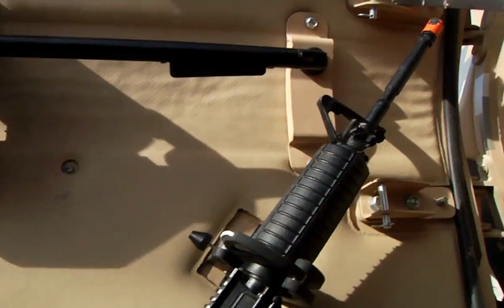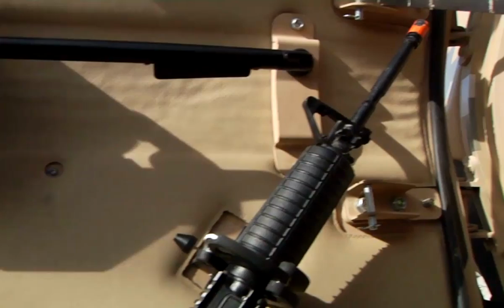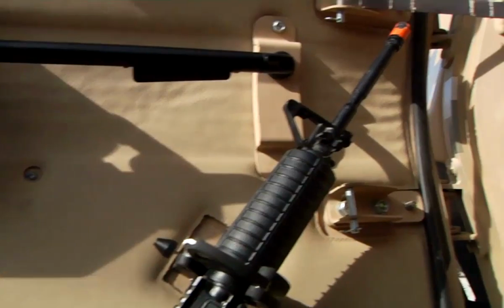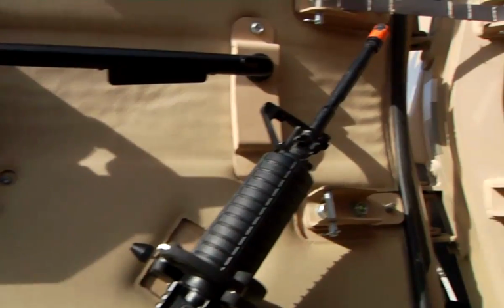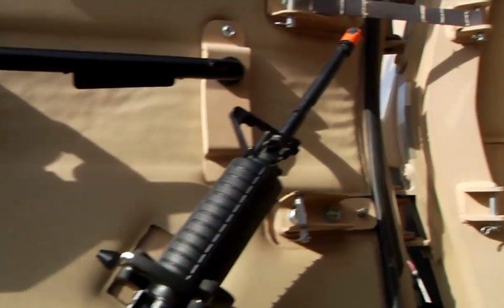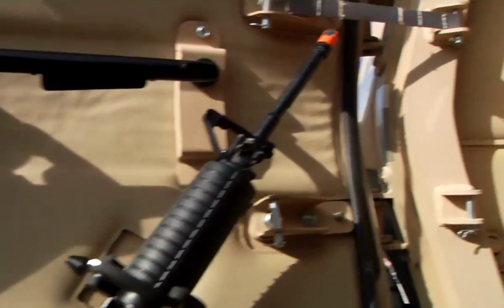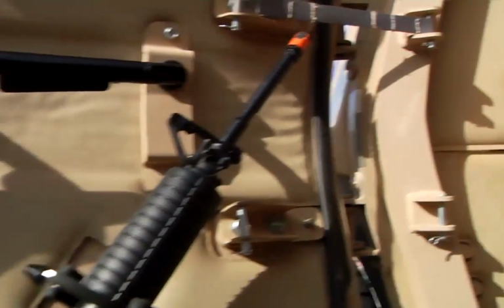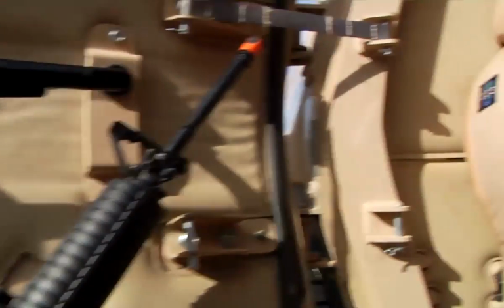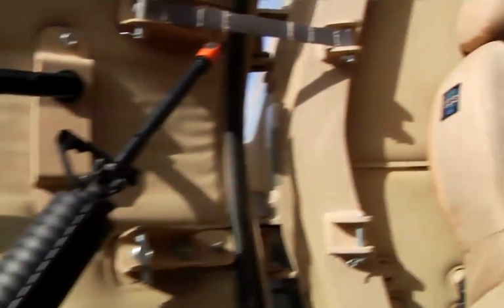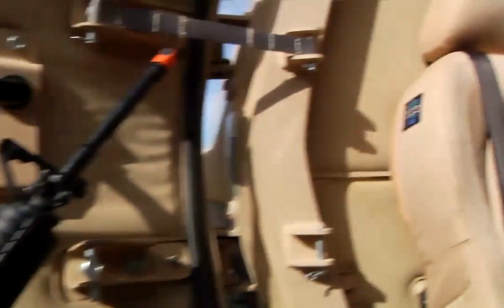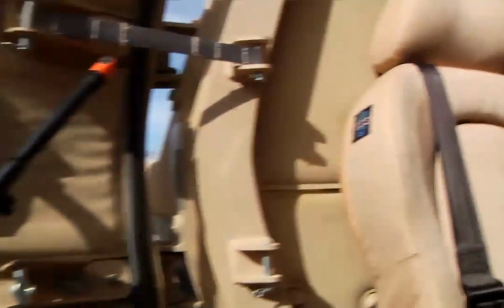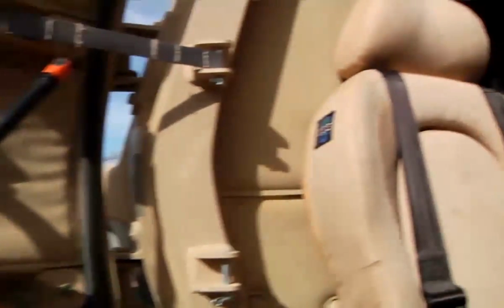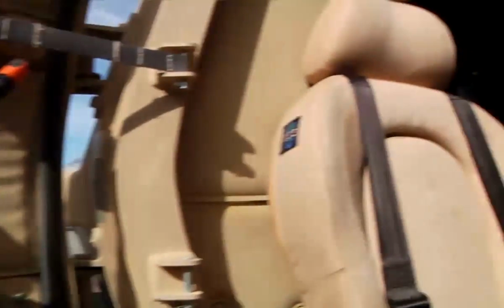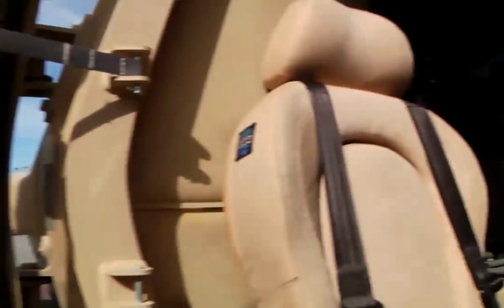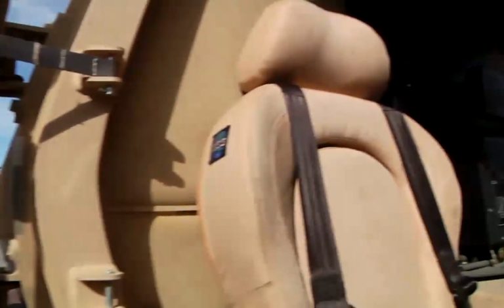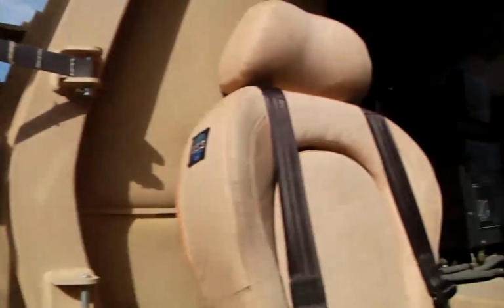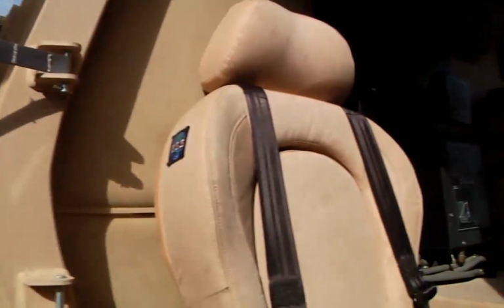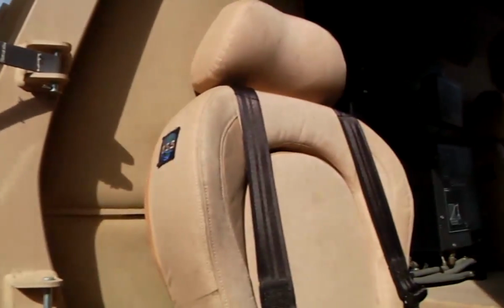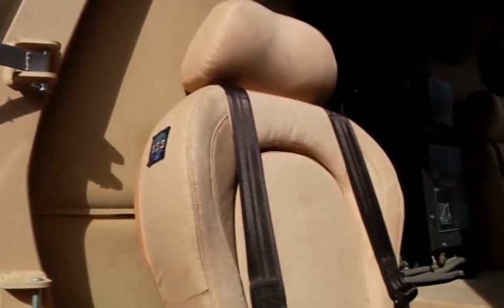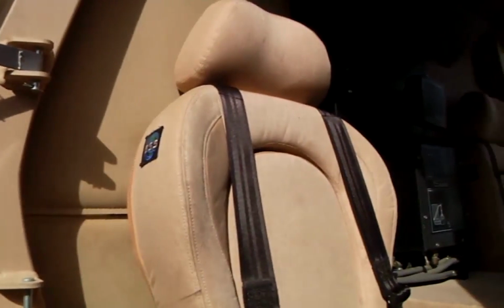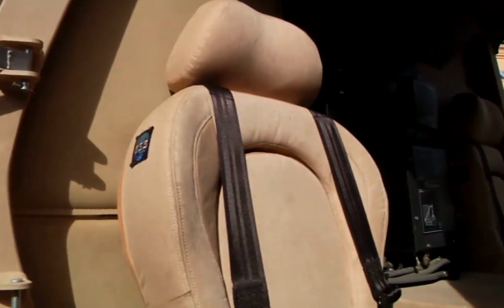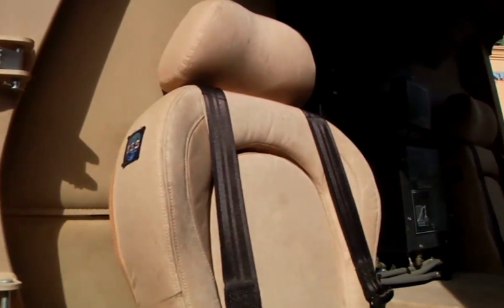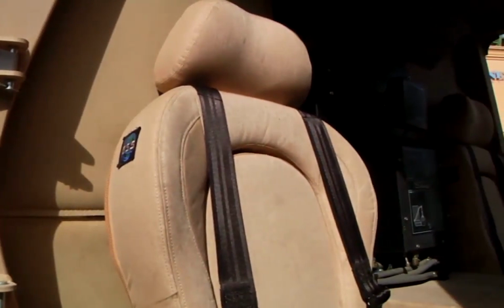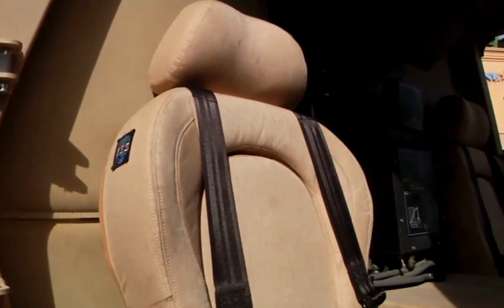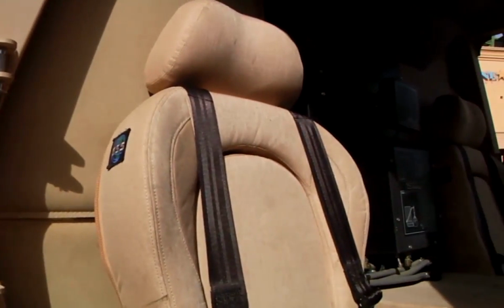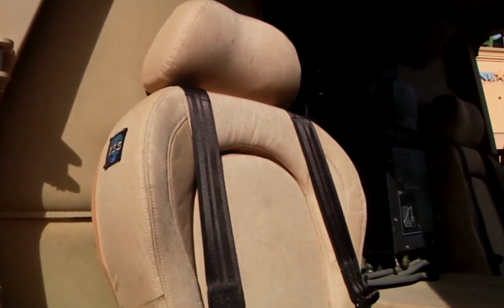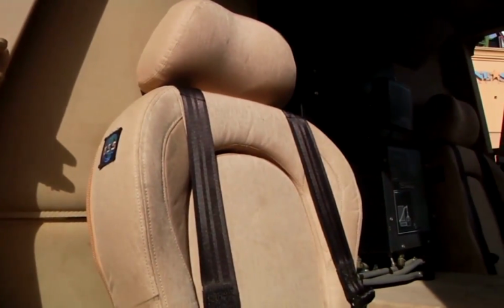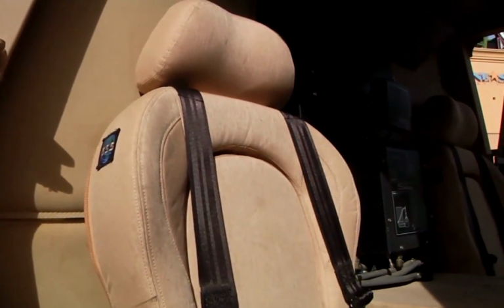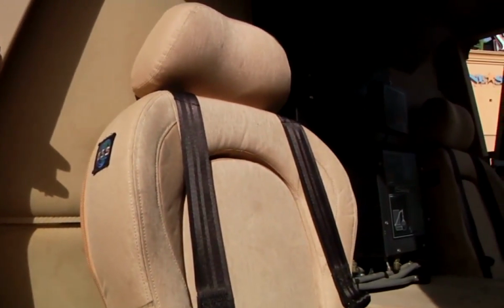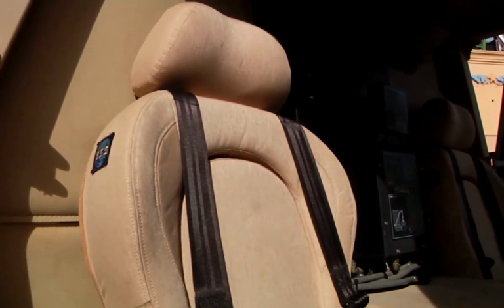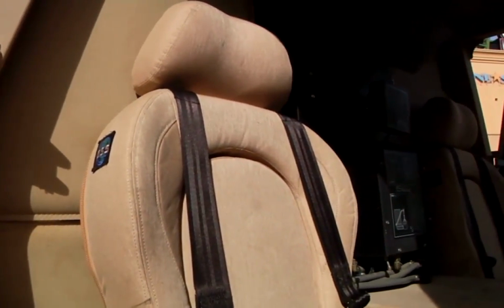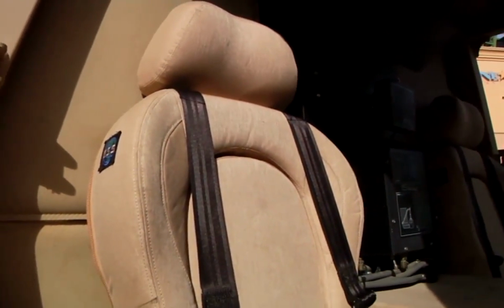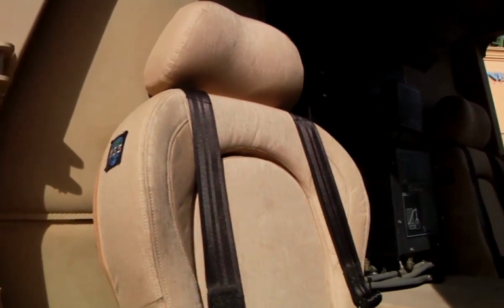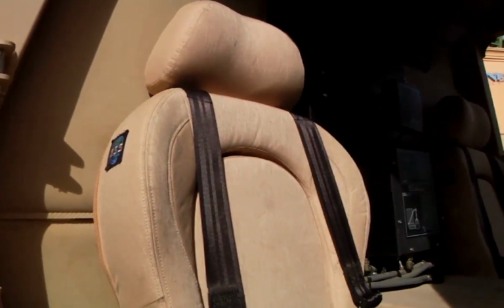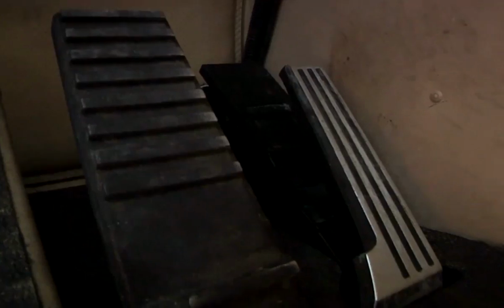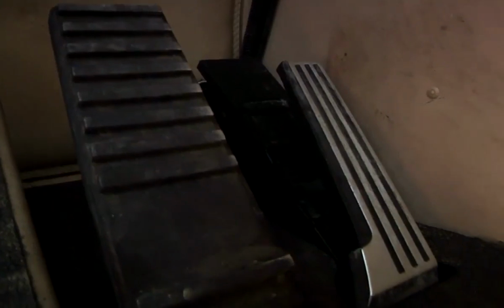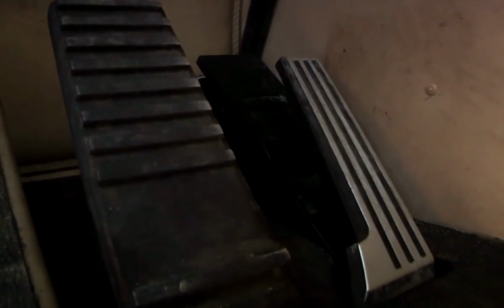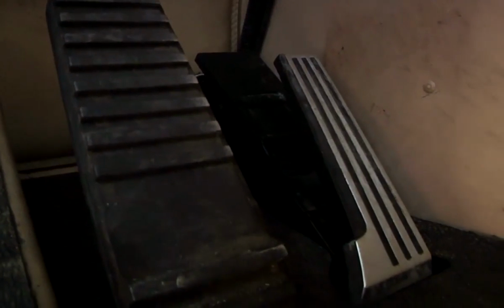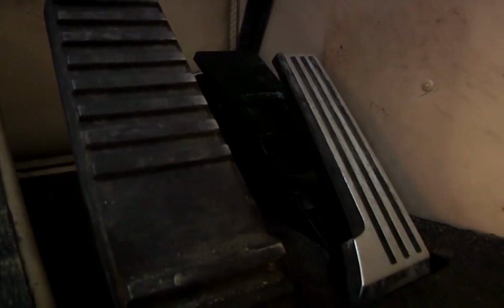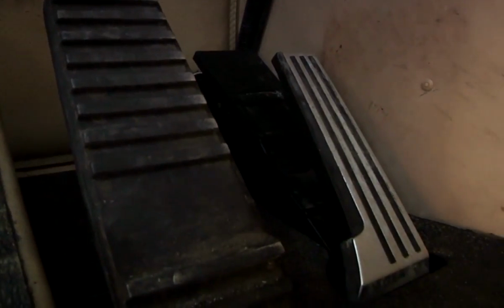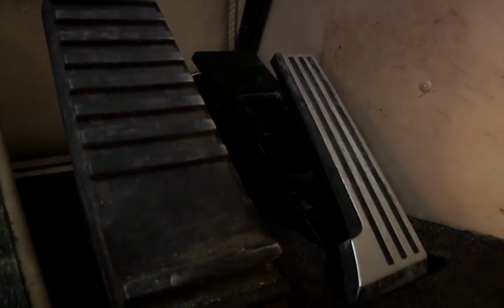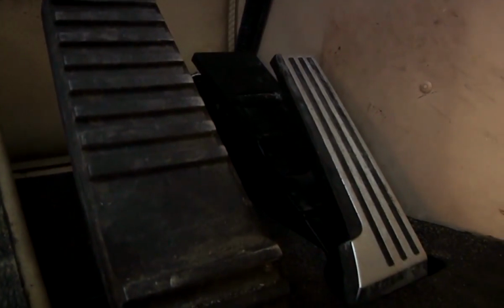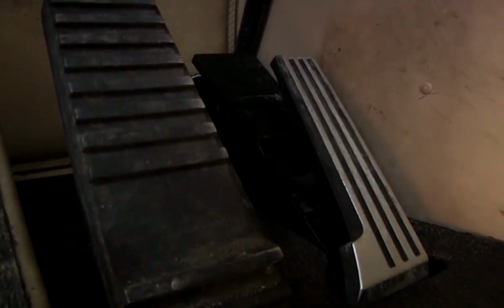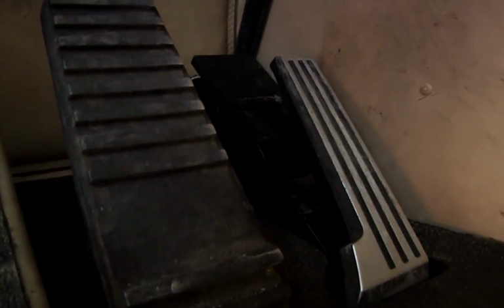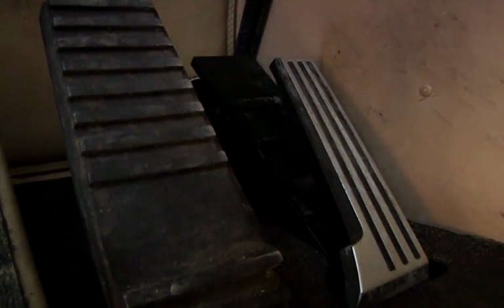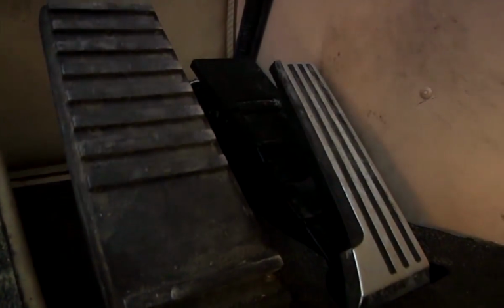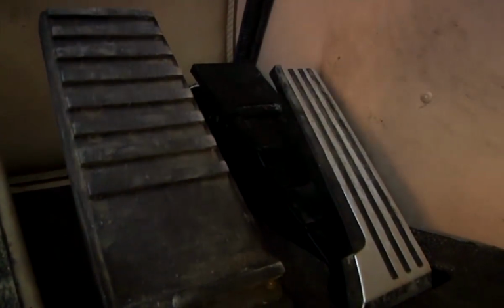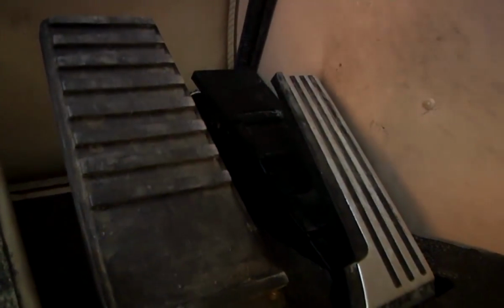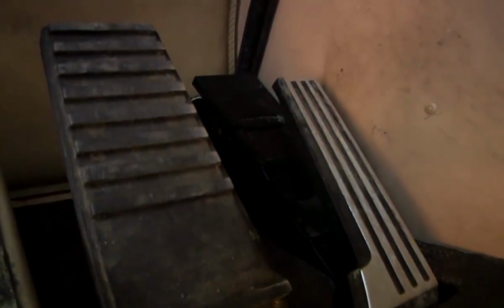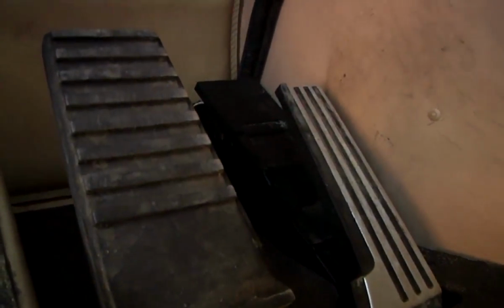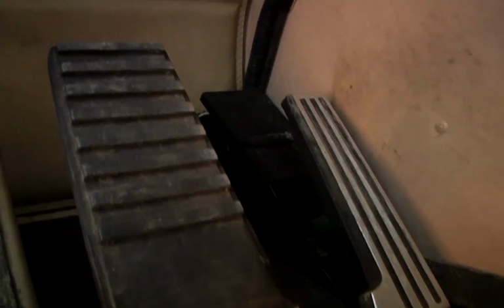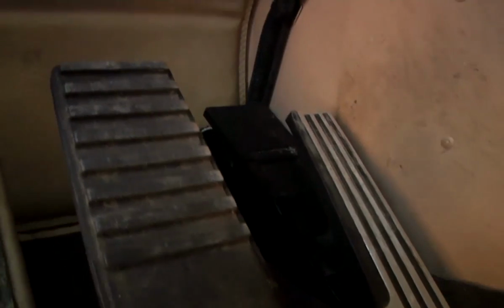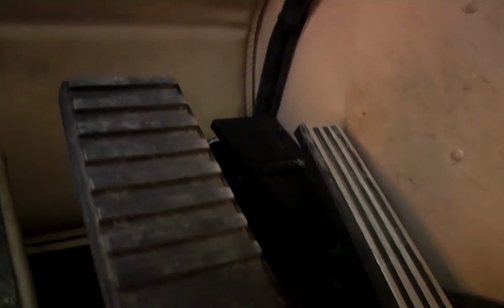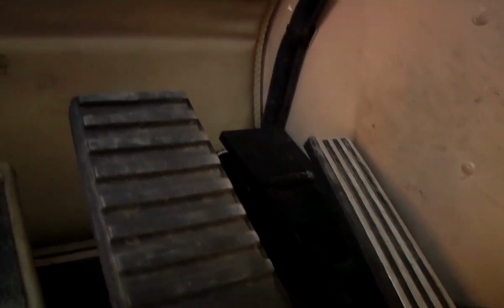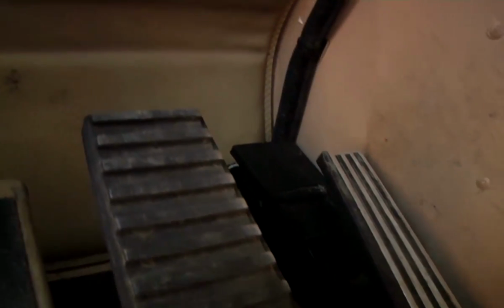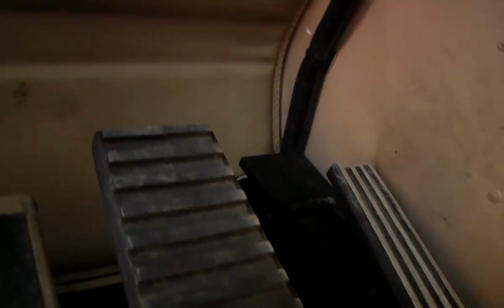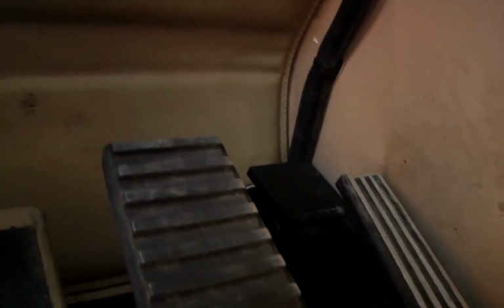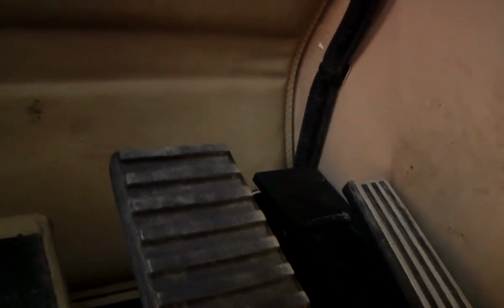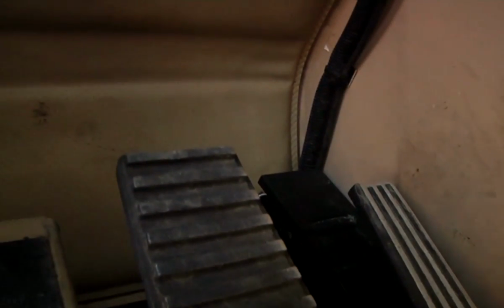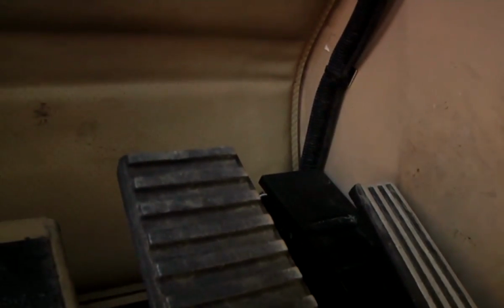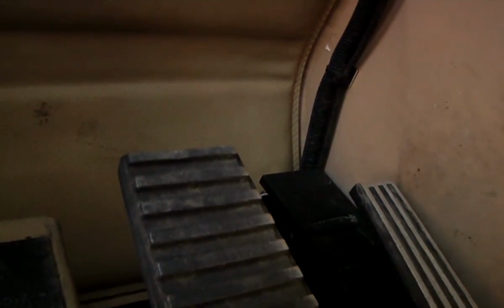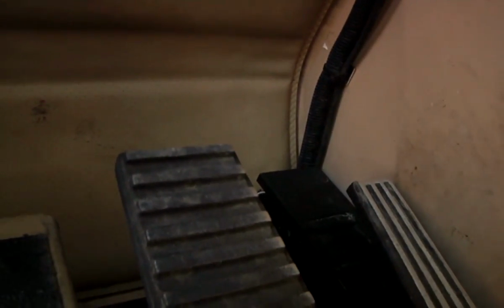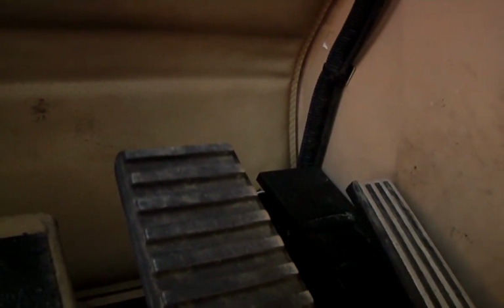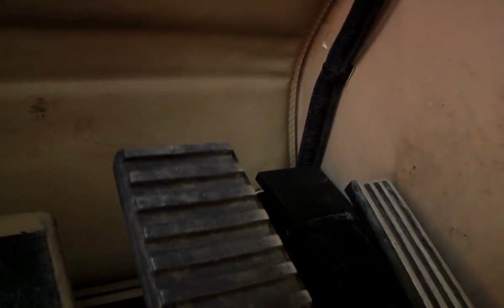Driver behavior can account for up to 30% of fuel efficiency. The pedal actually gives you a little bit of feedback when you're driving poorly.